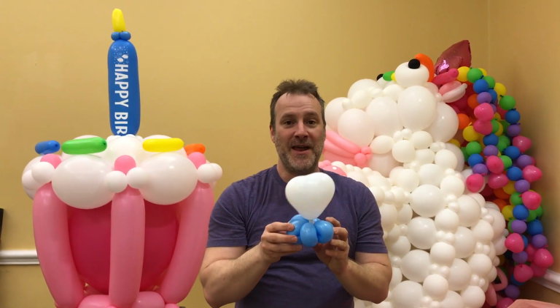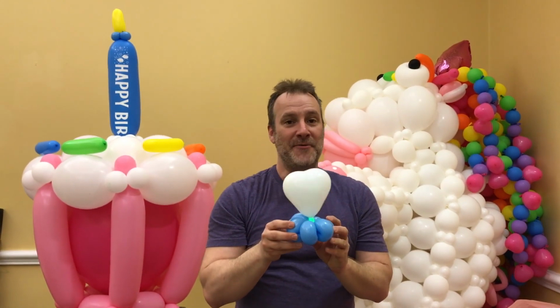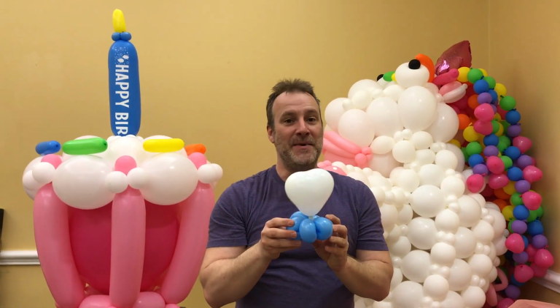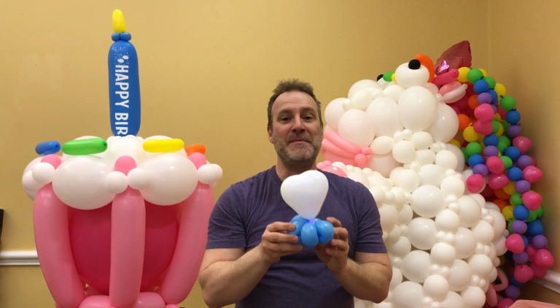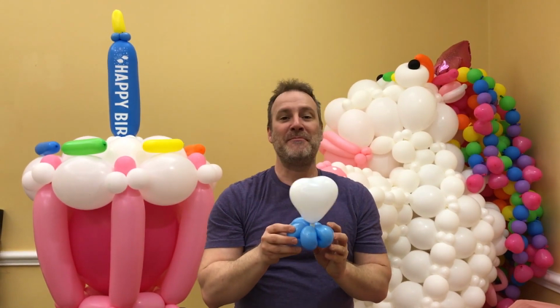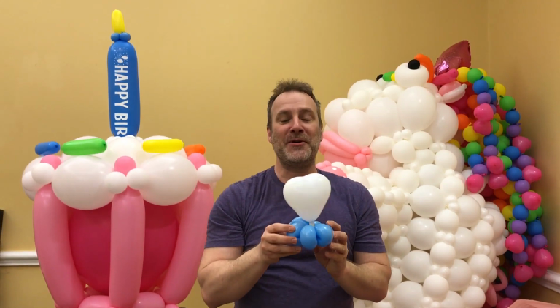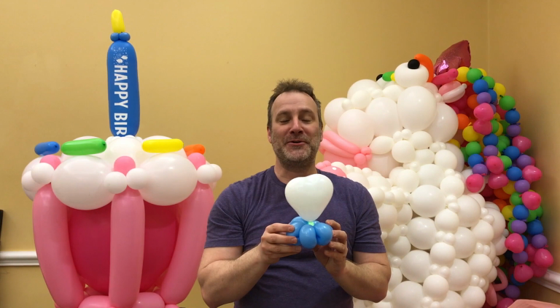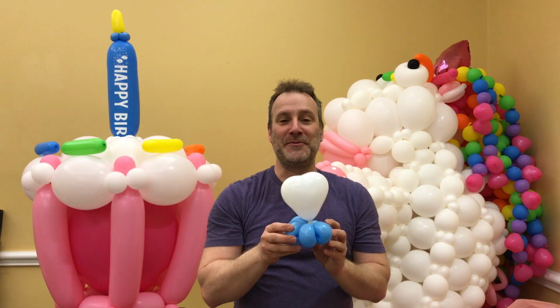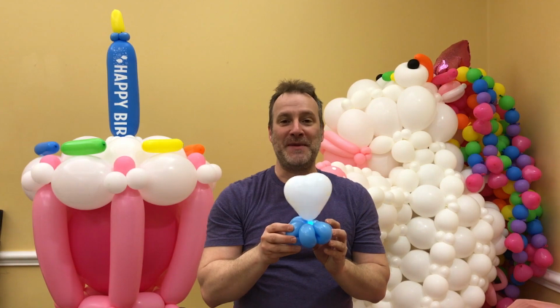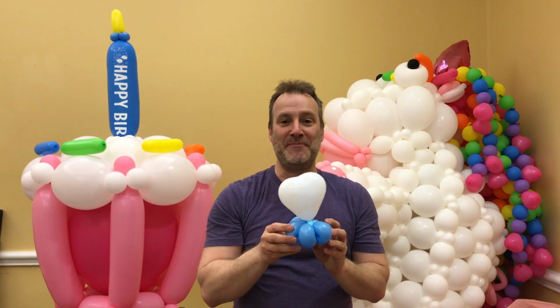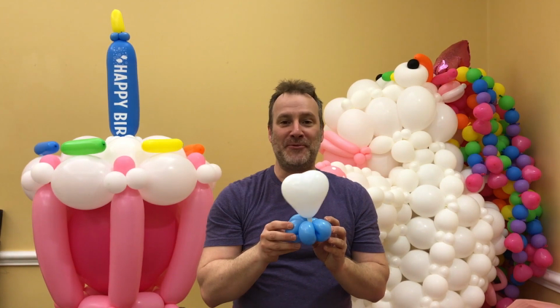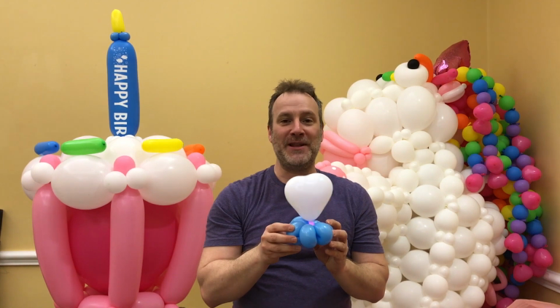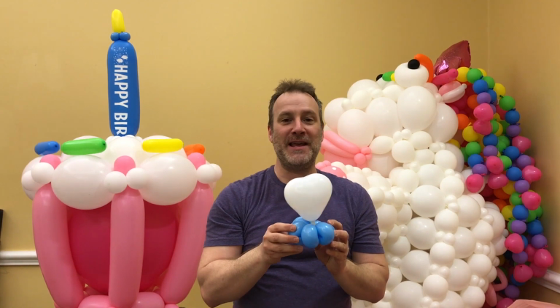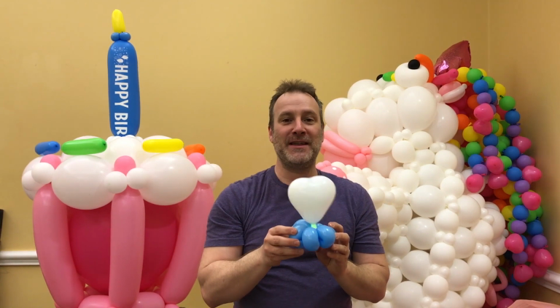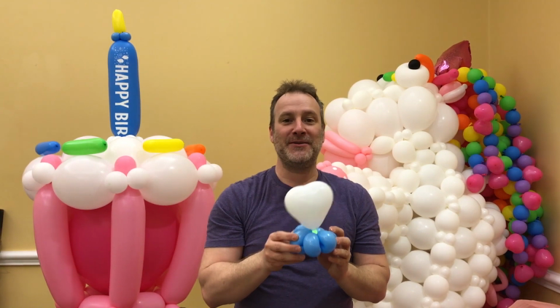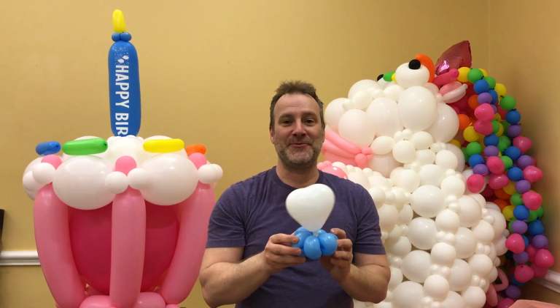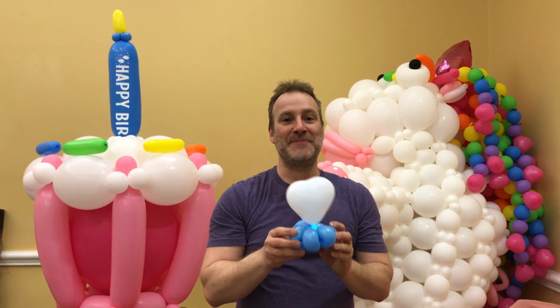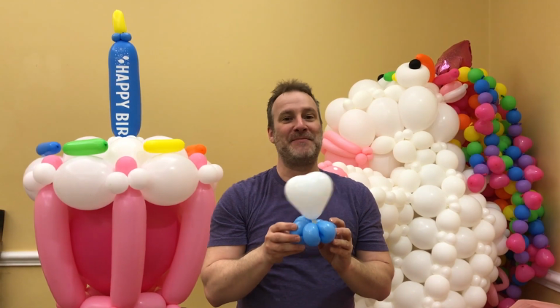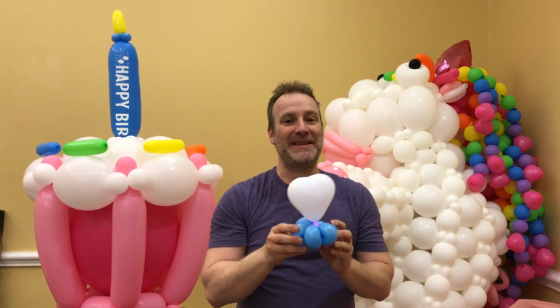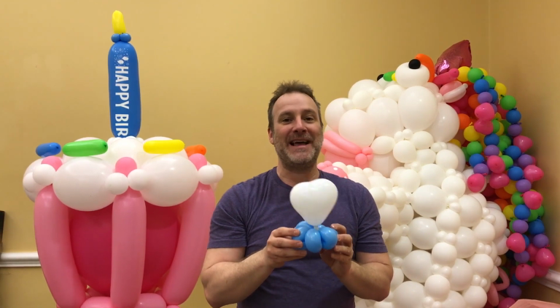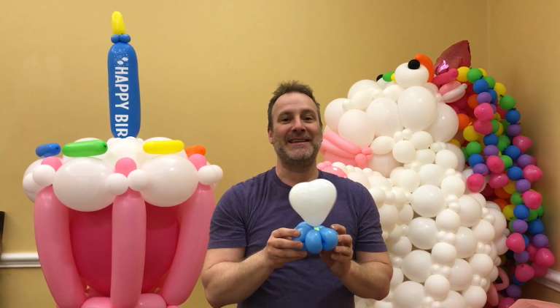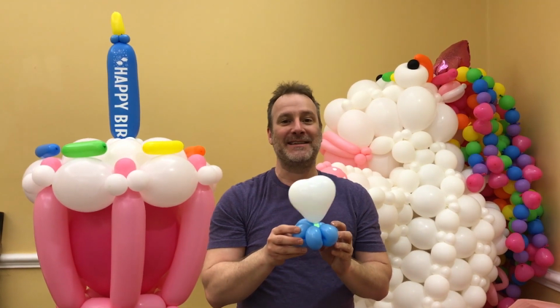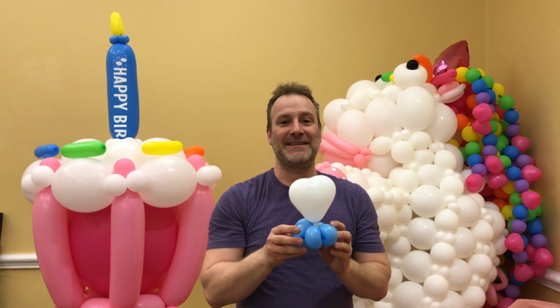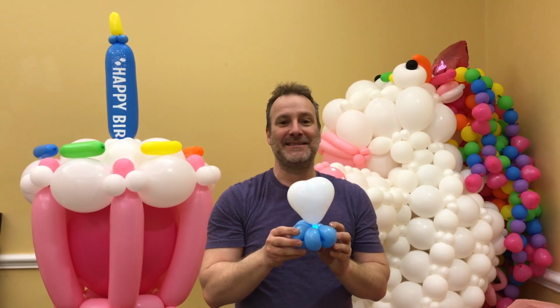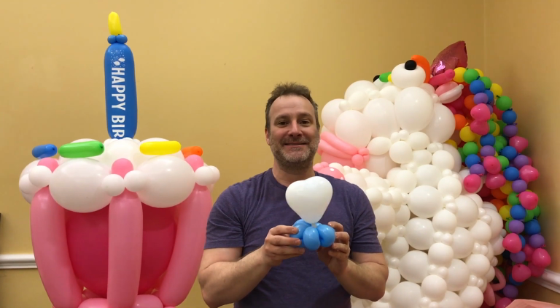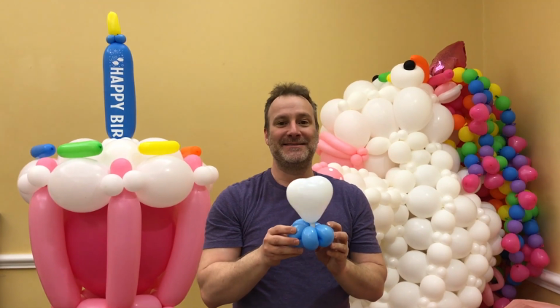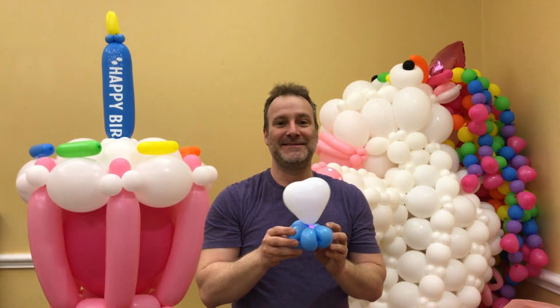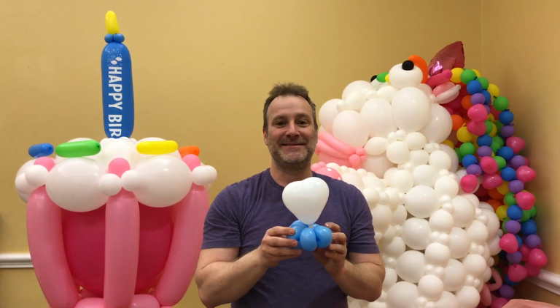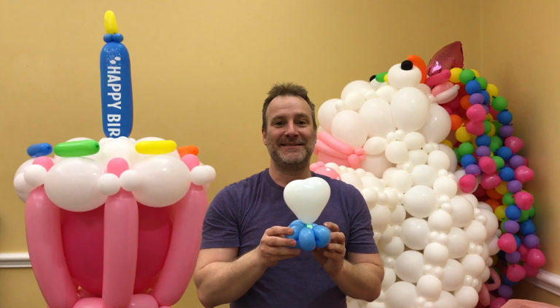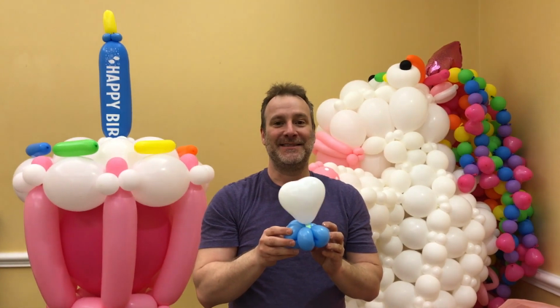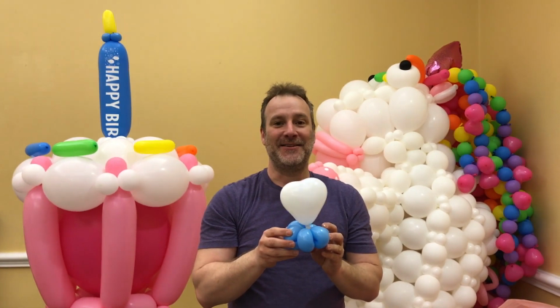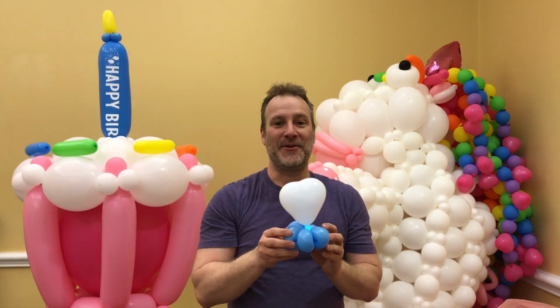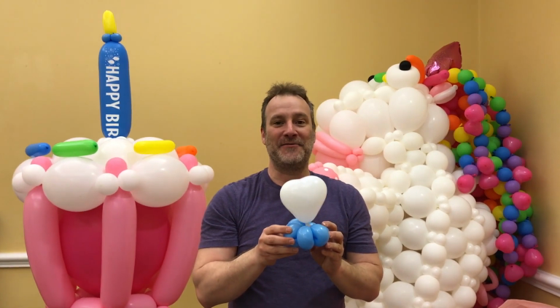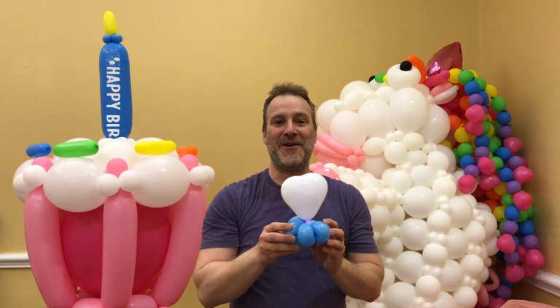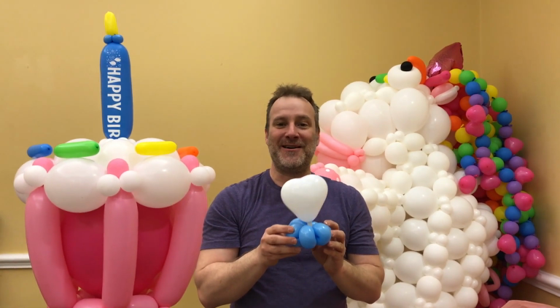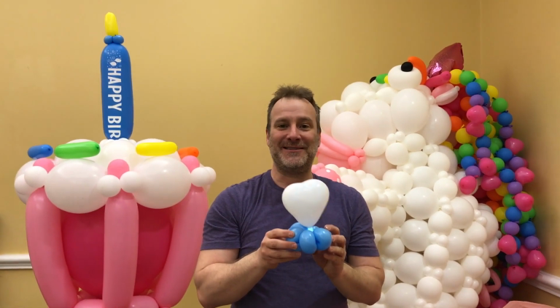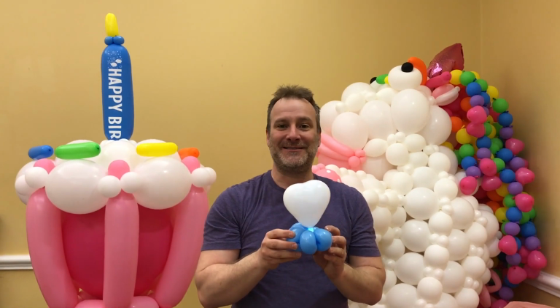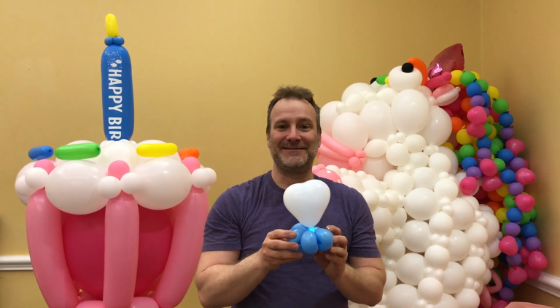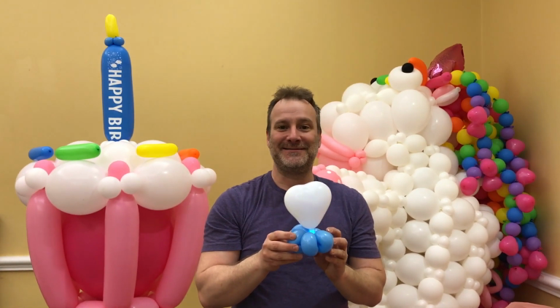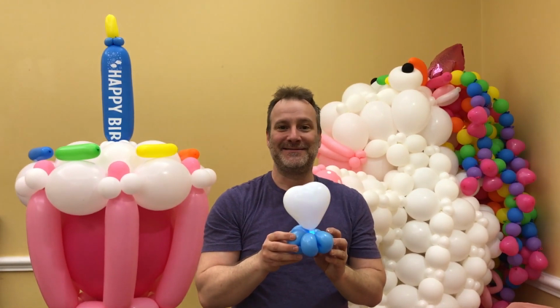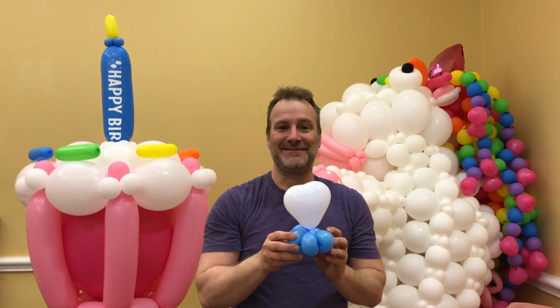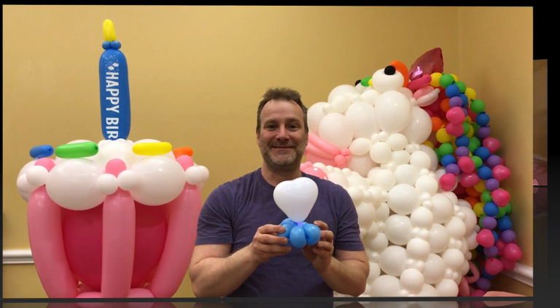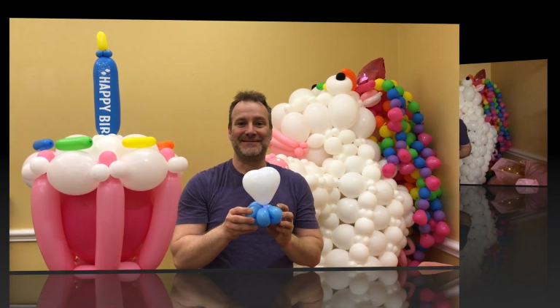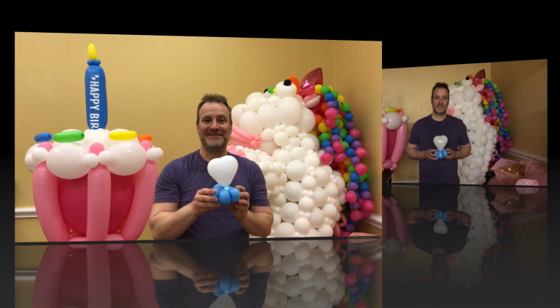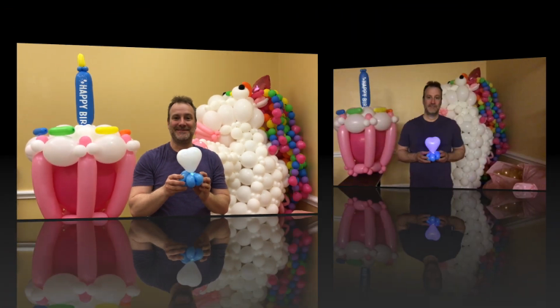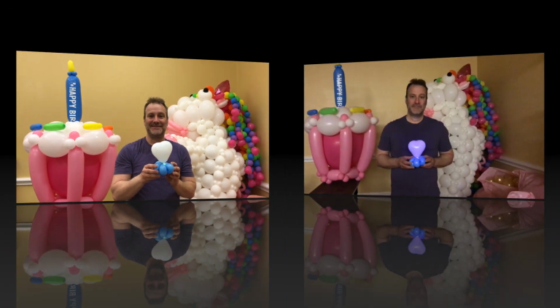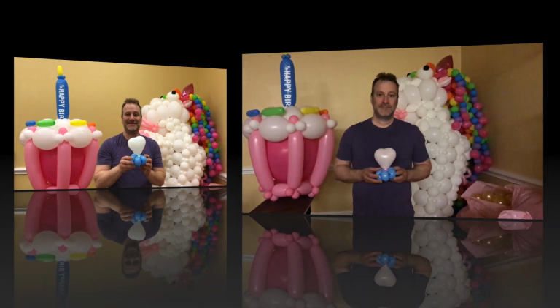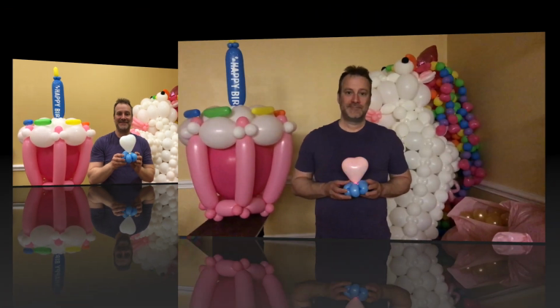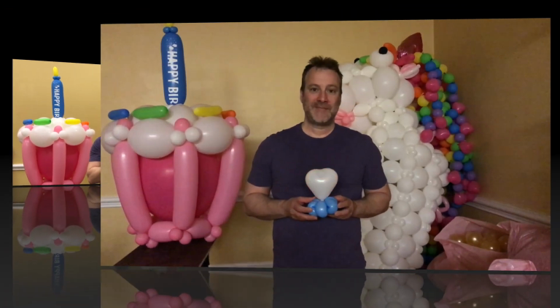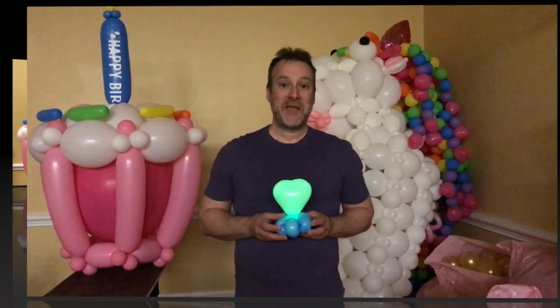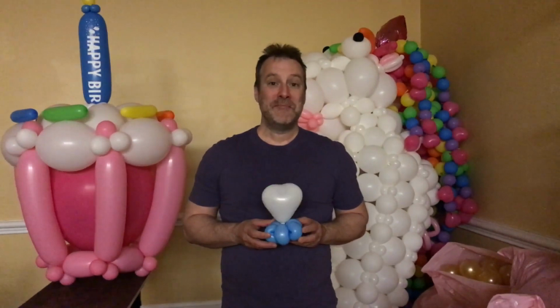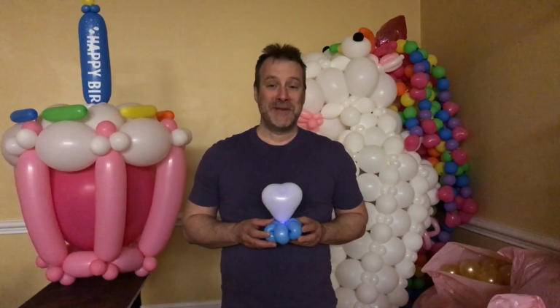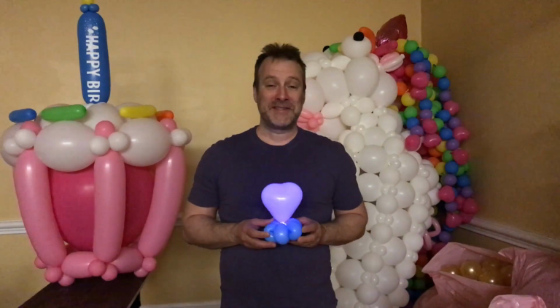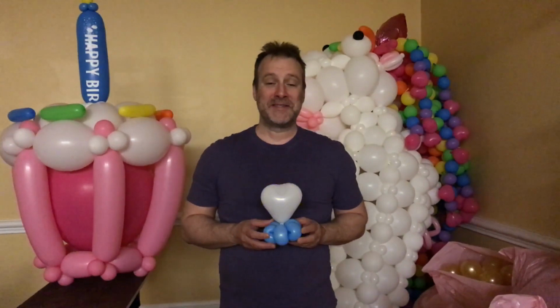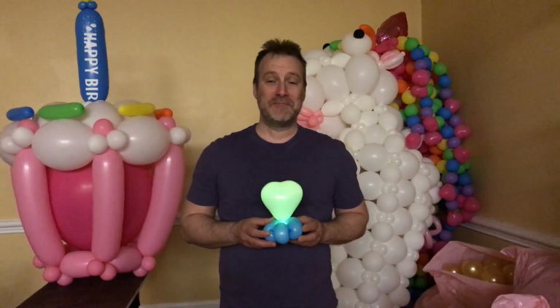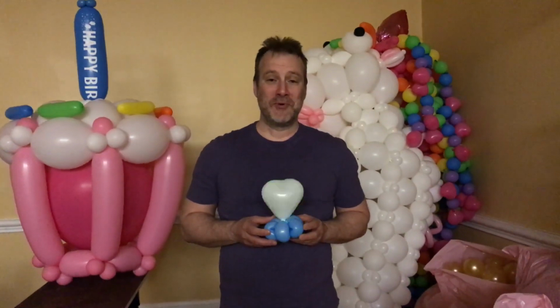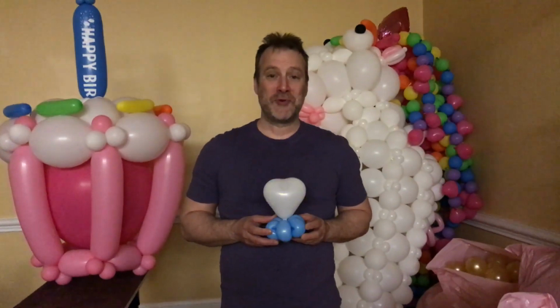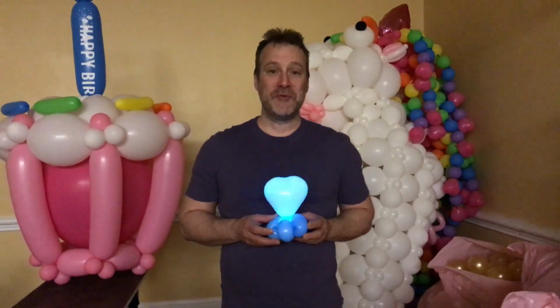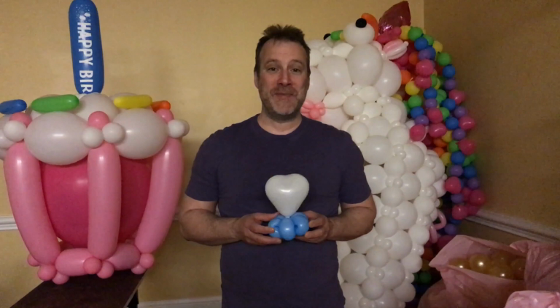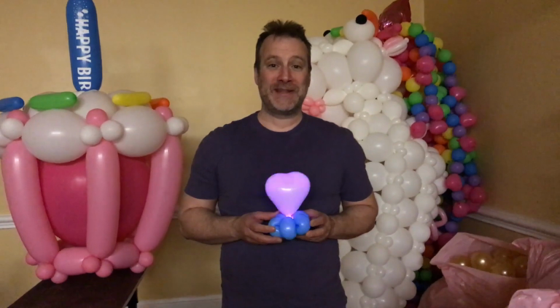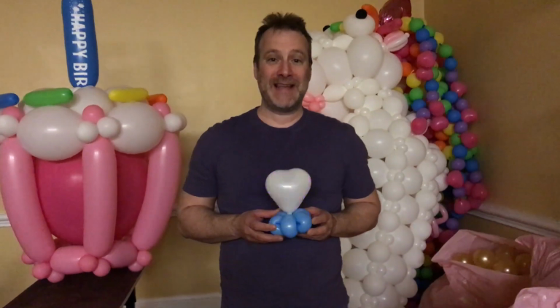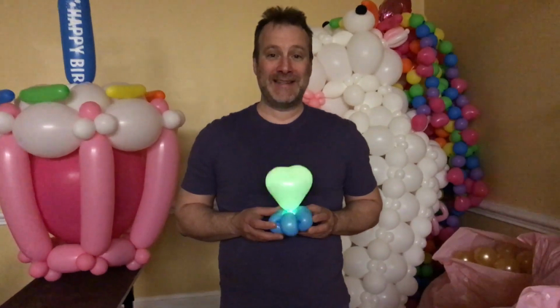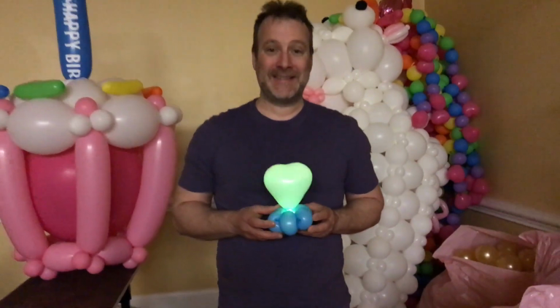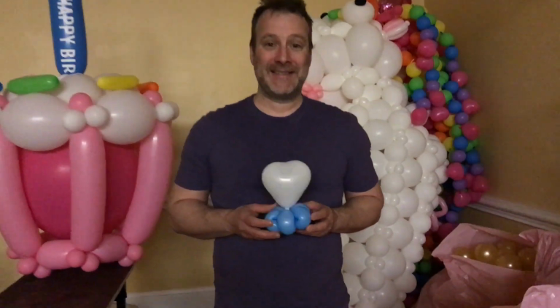Remember to be brilliant with Betalic. Au revoir. Thank you very much, Betalic.